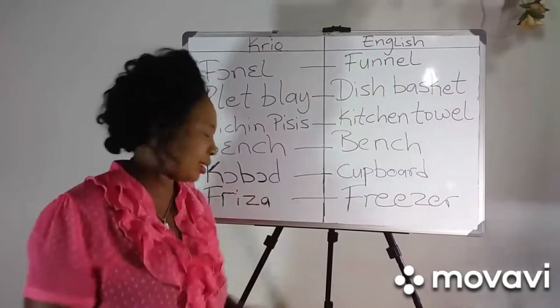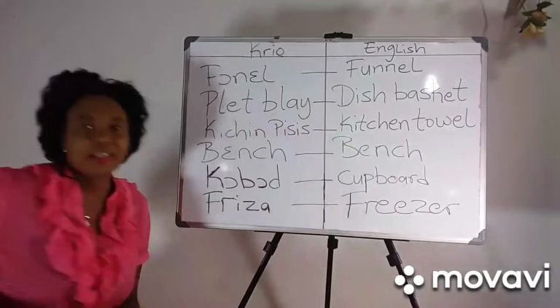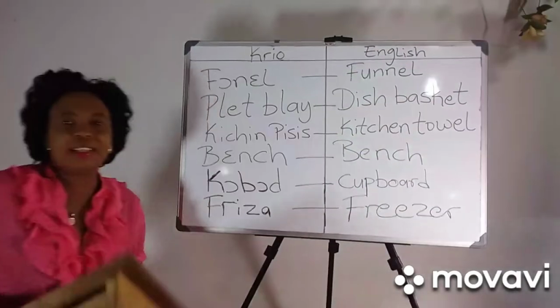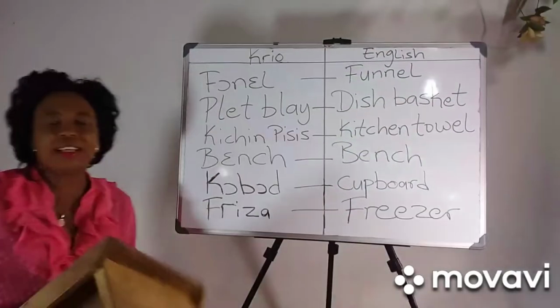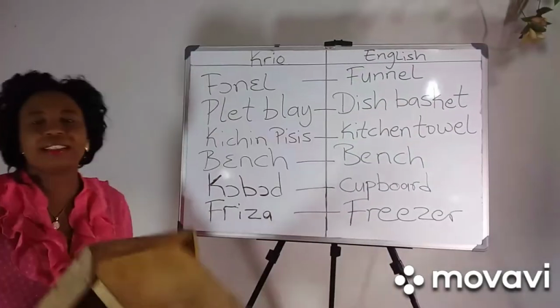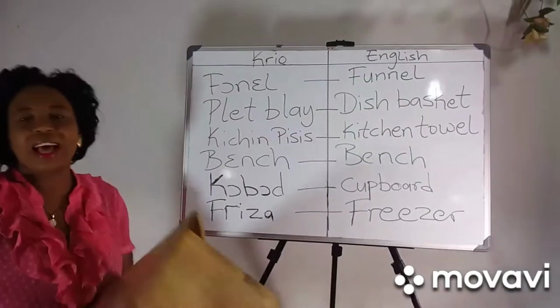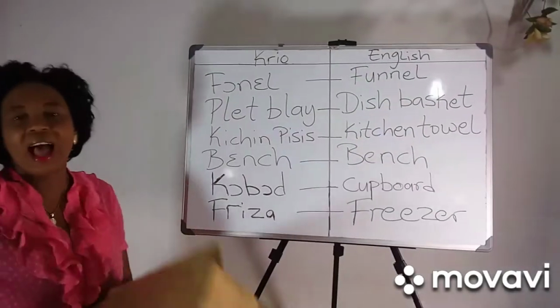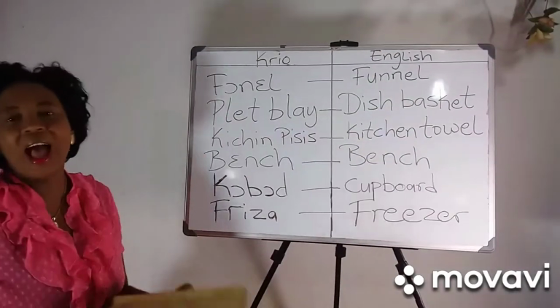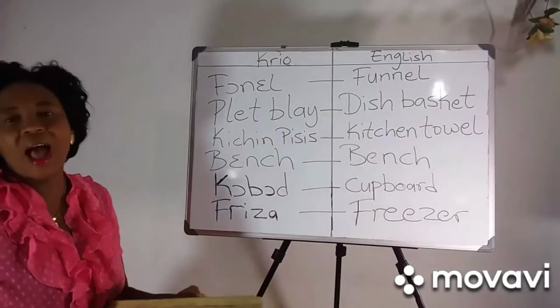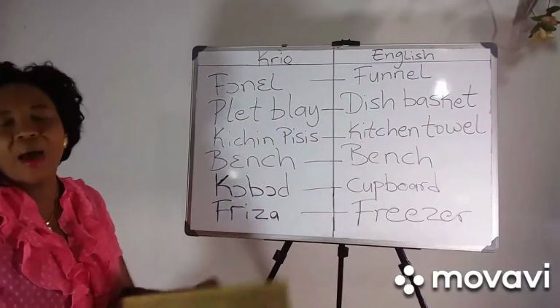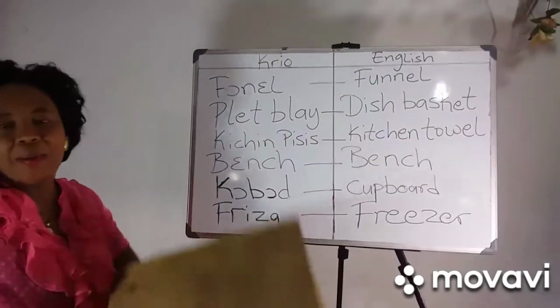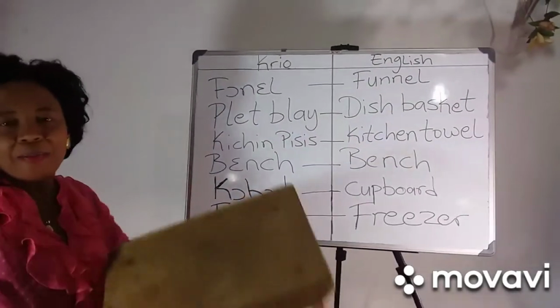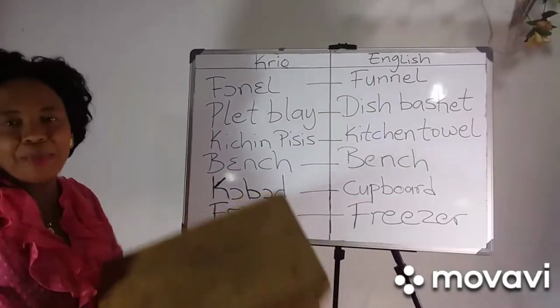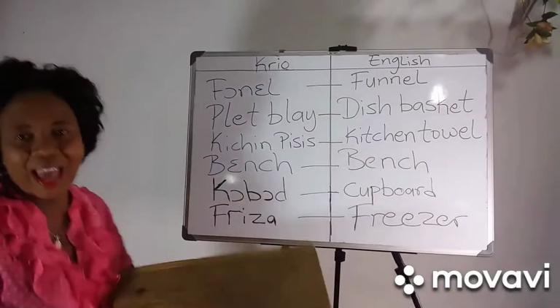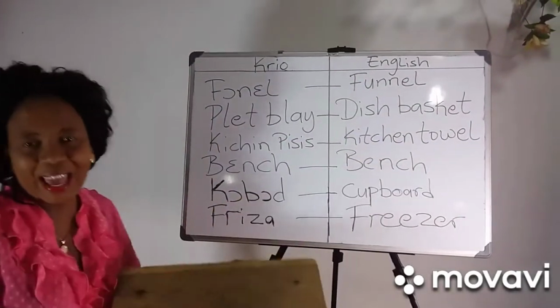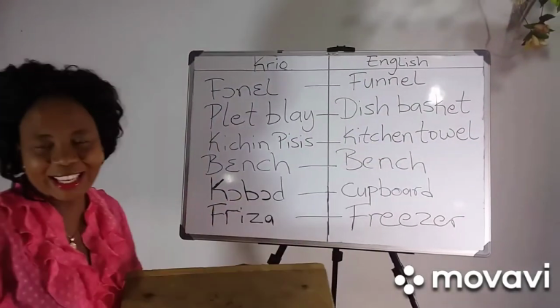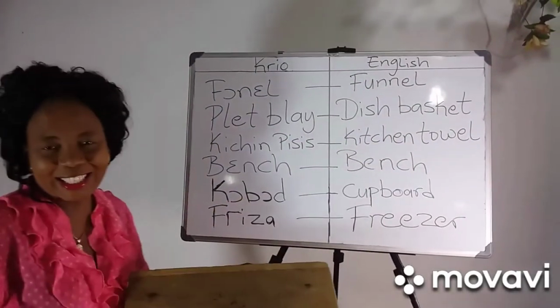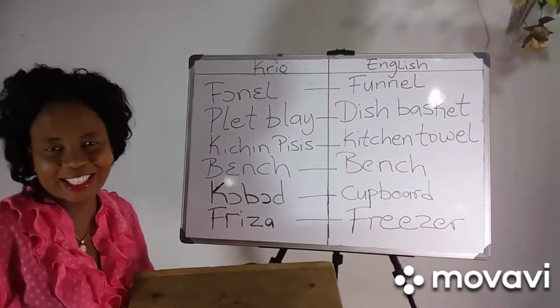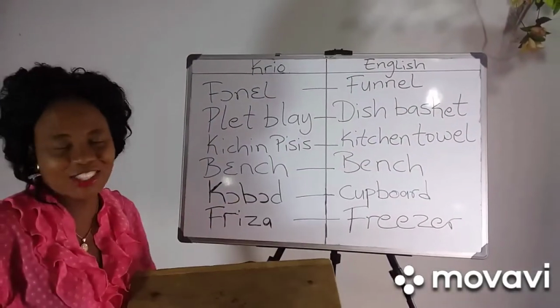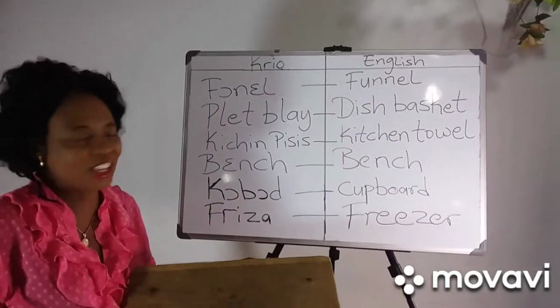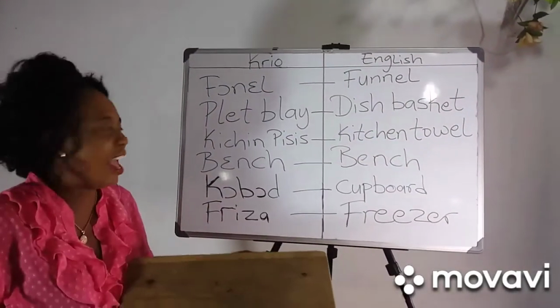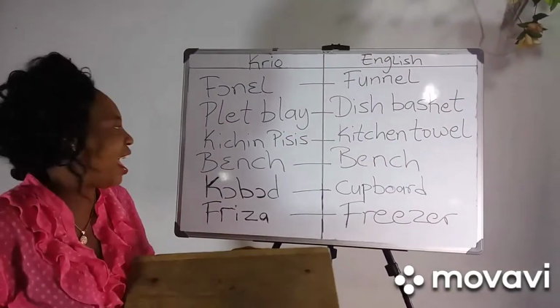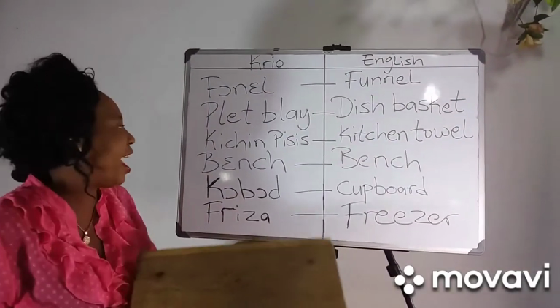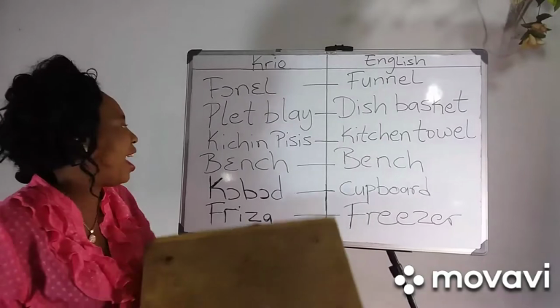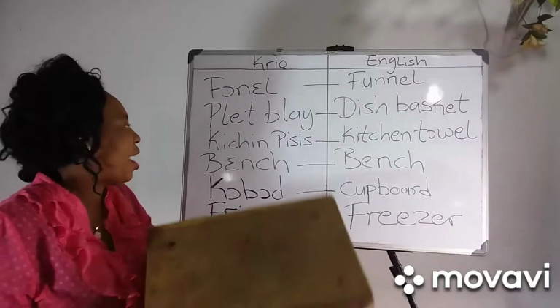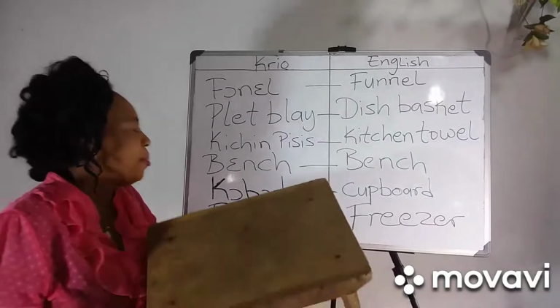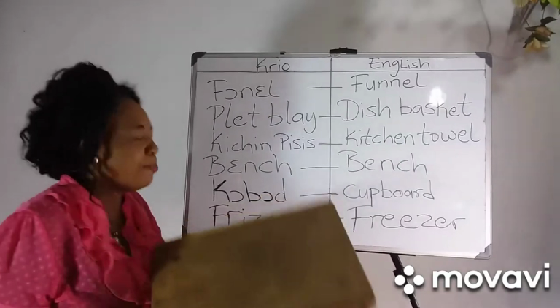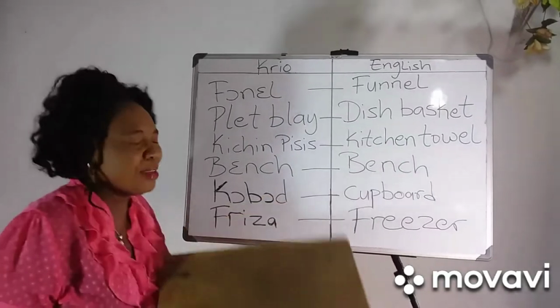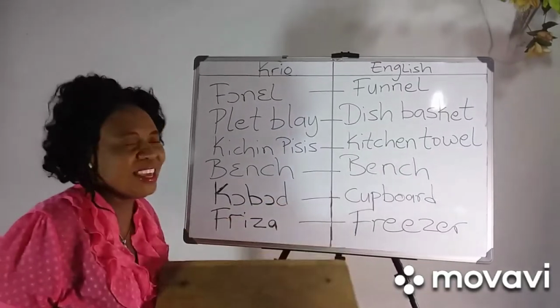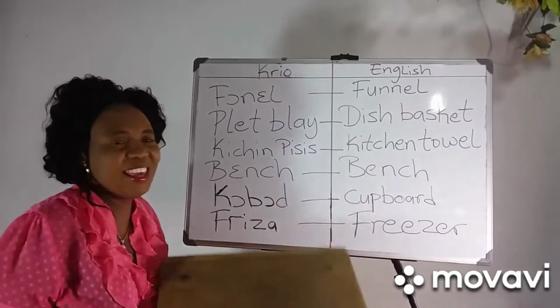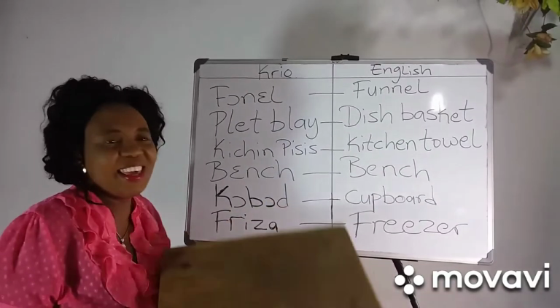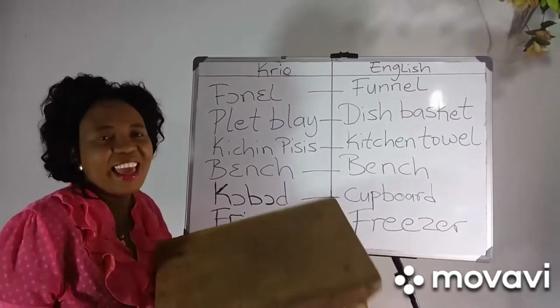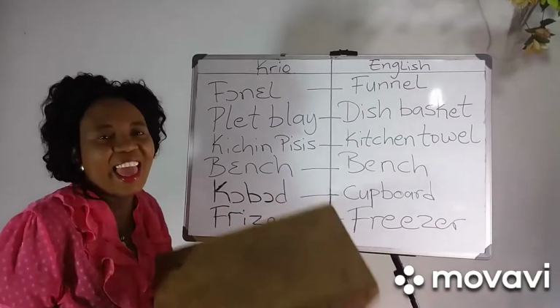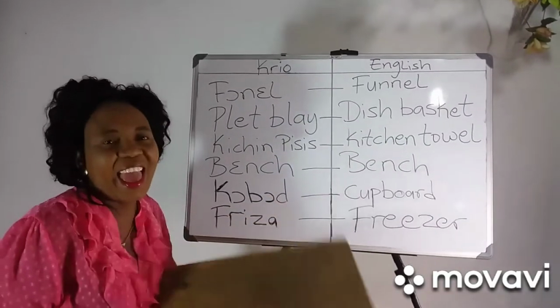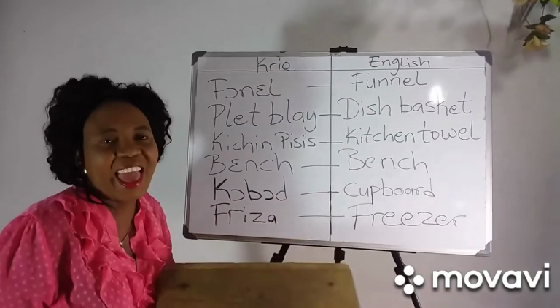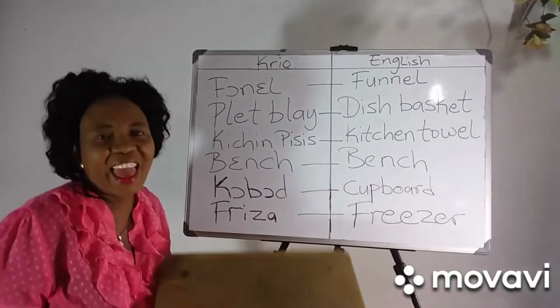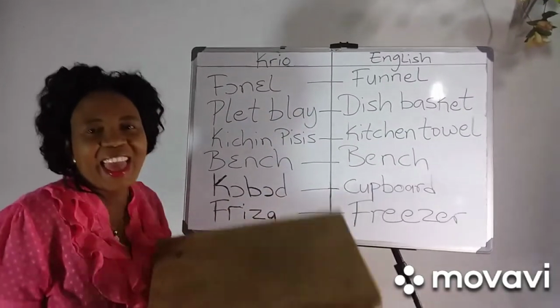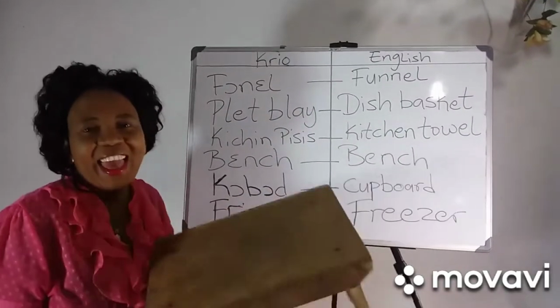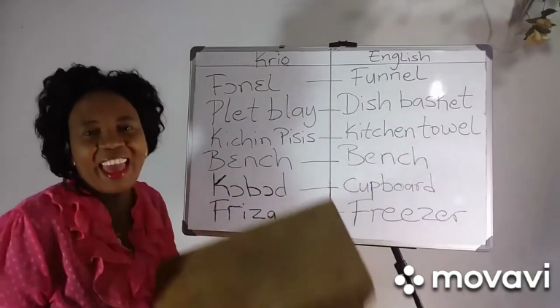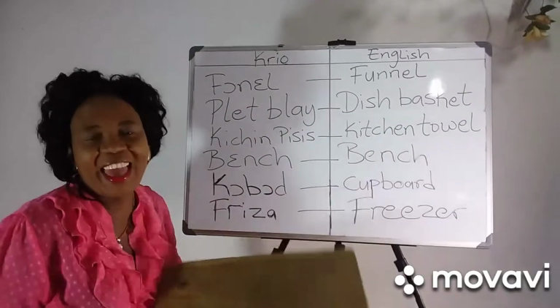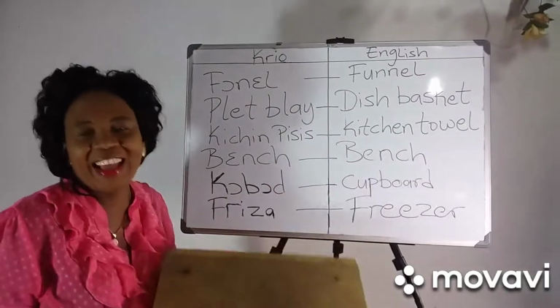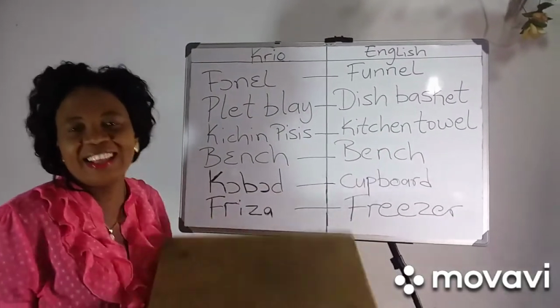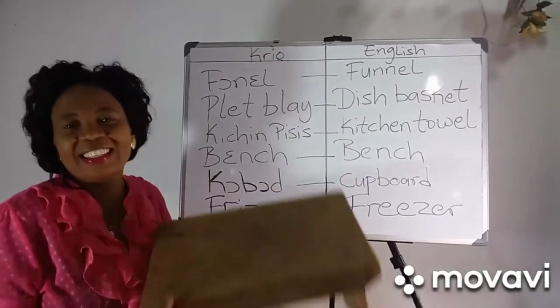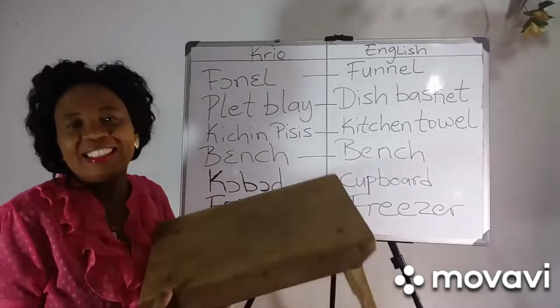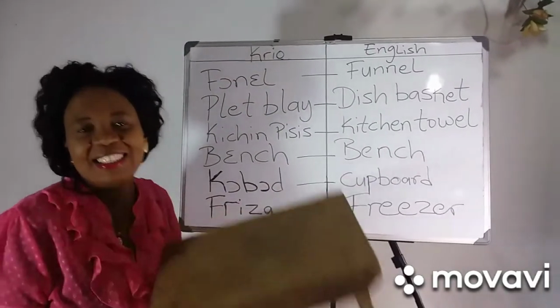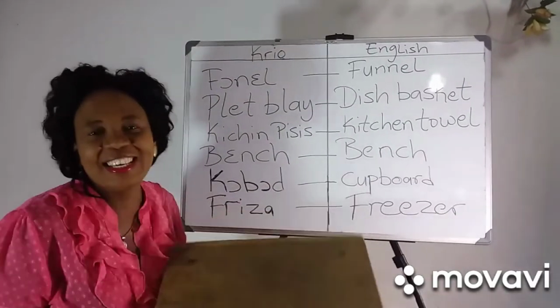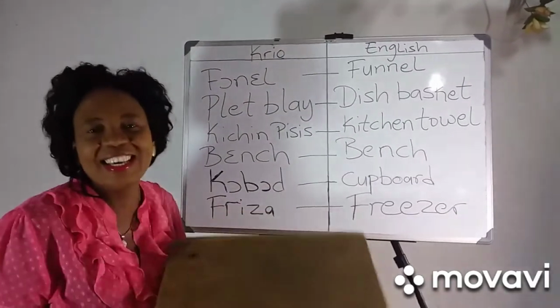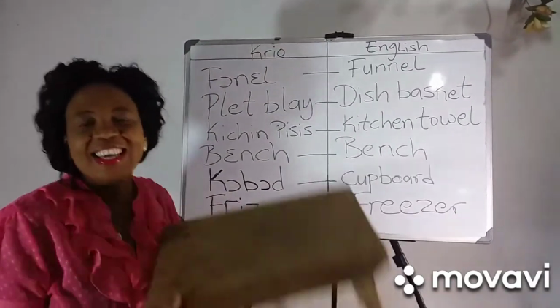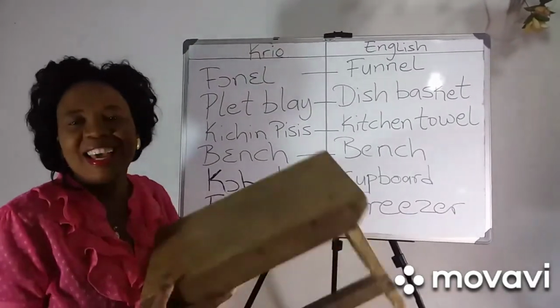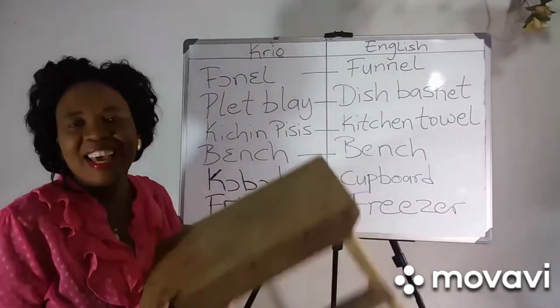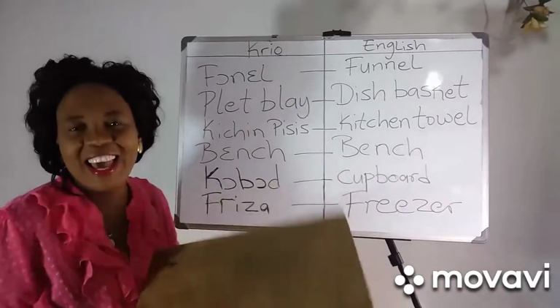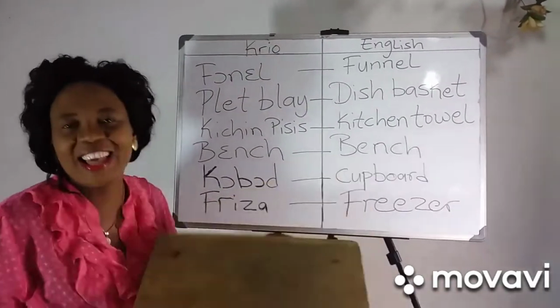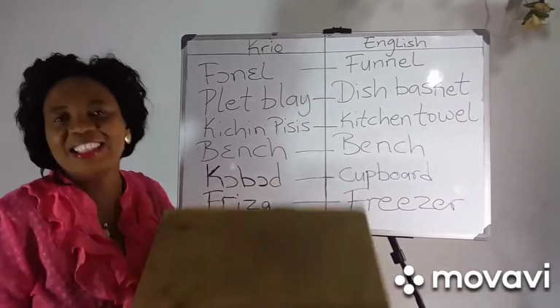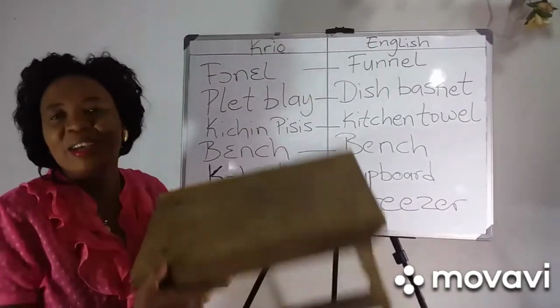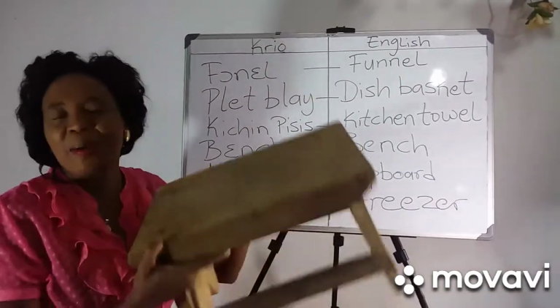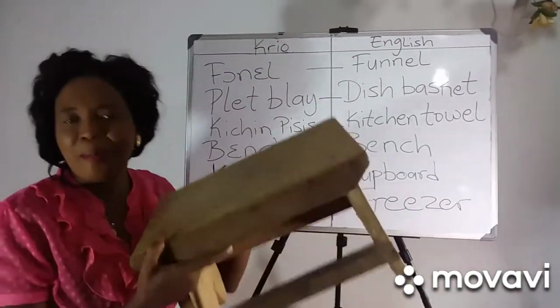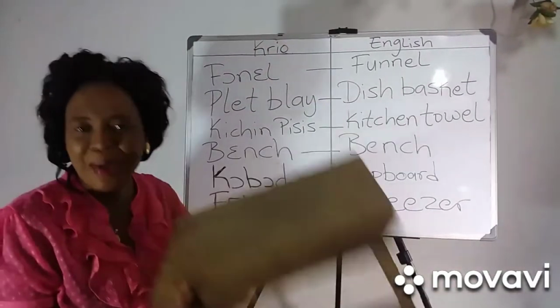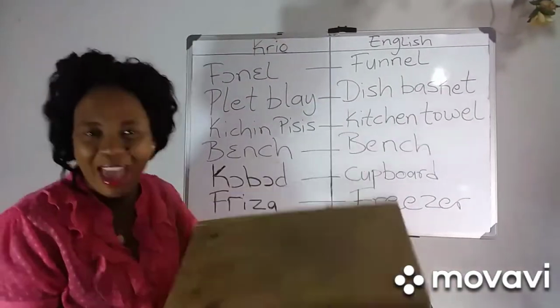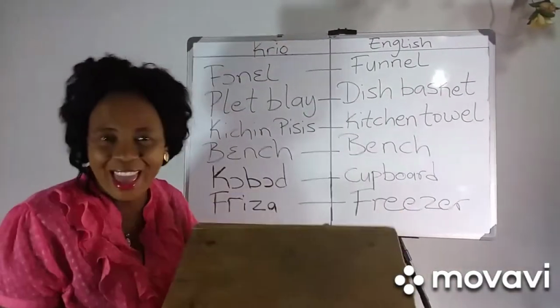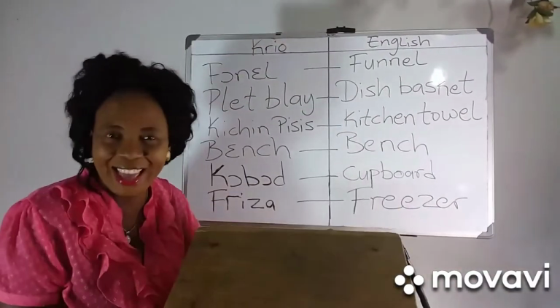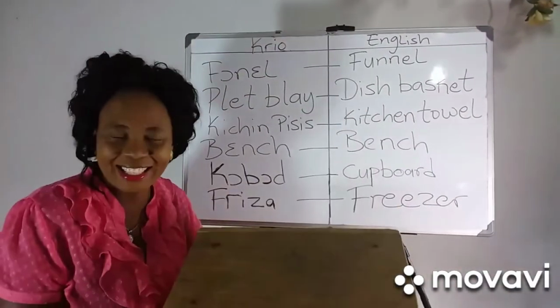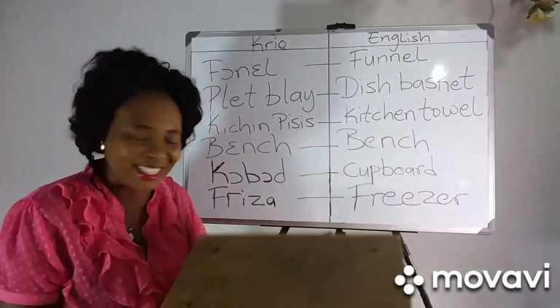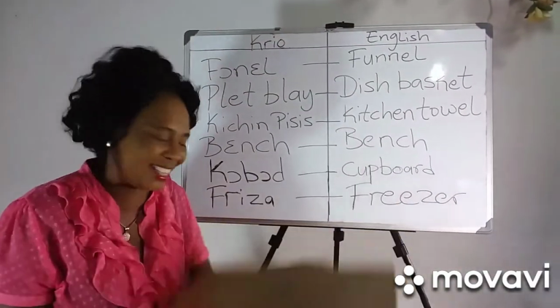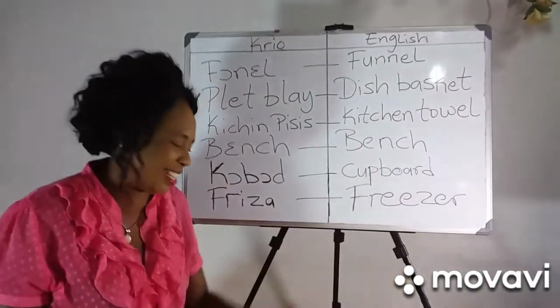This is bench. Bench — B-A-N-C-H. Bench.